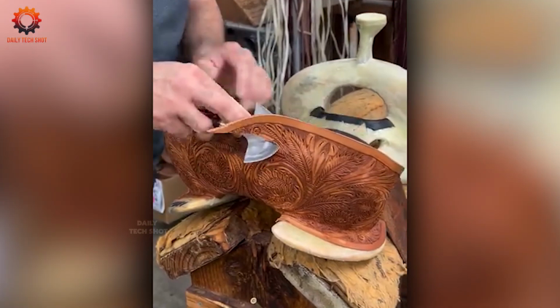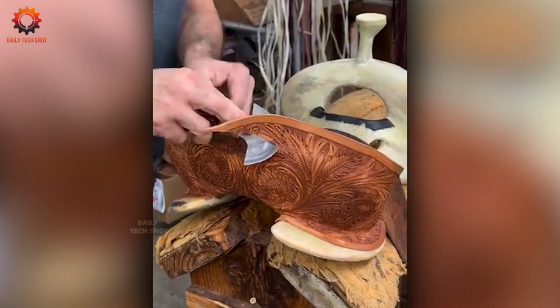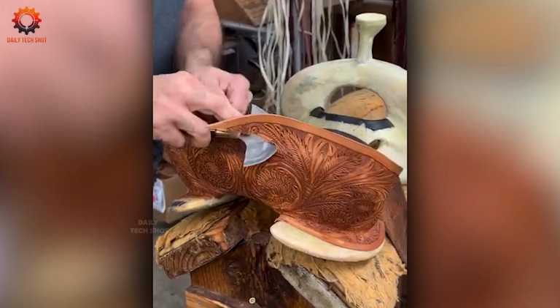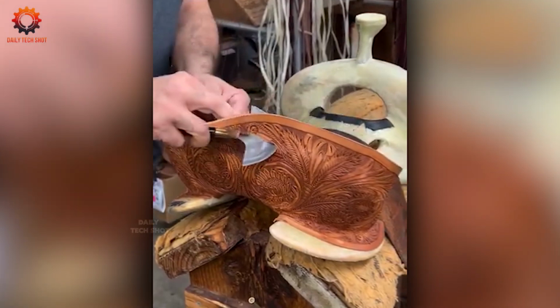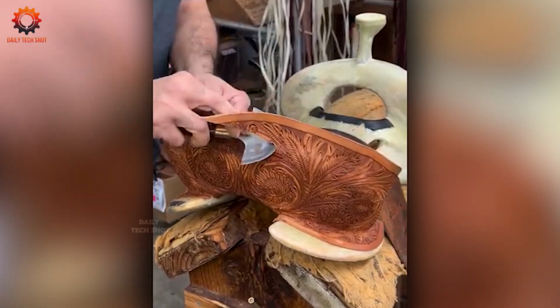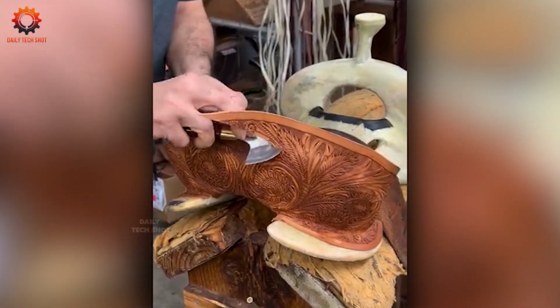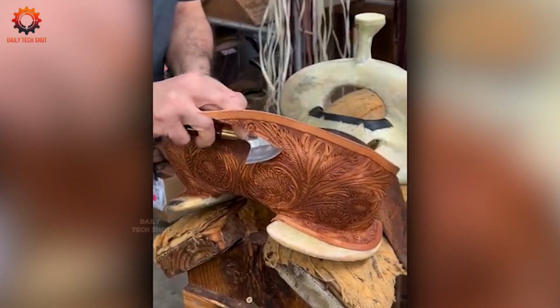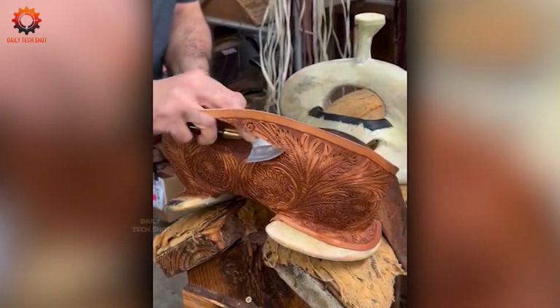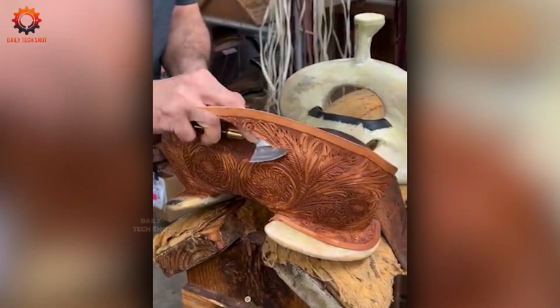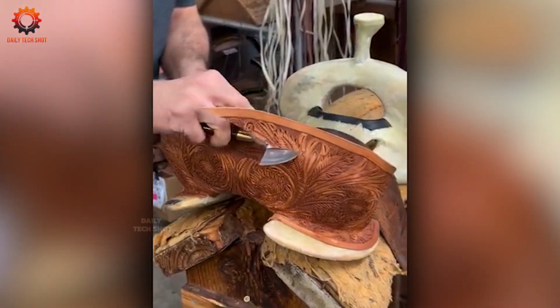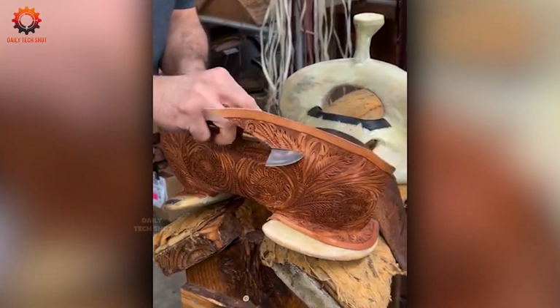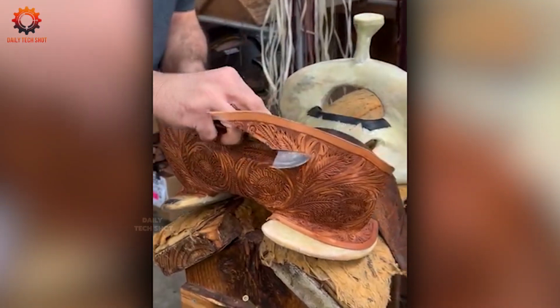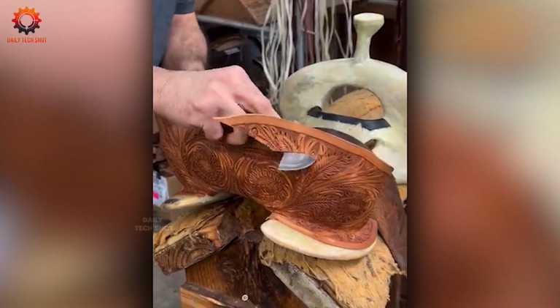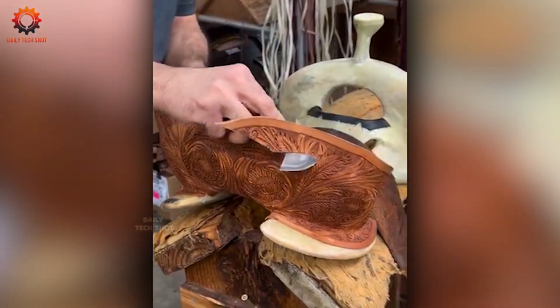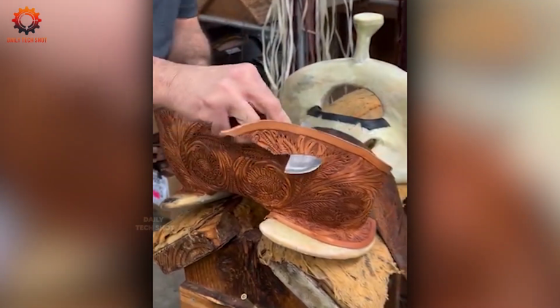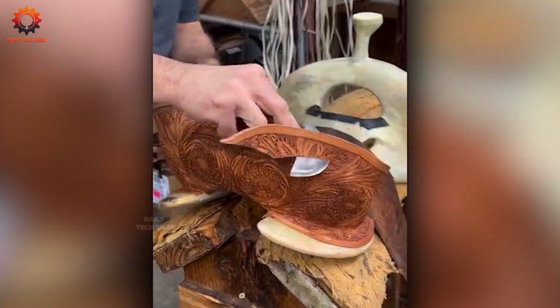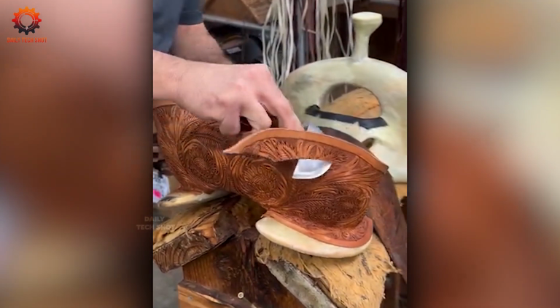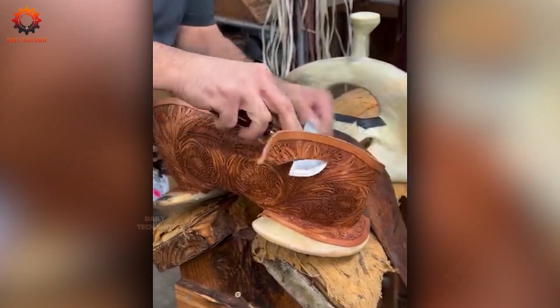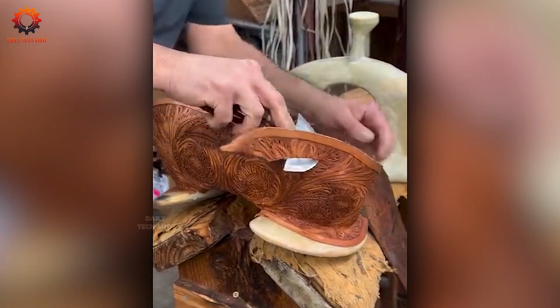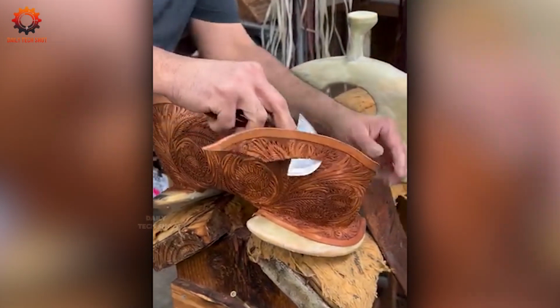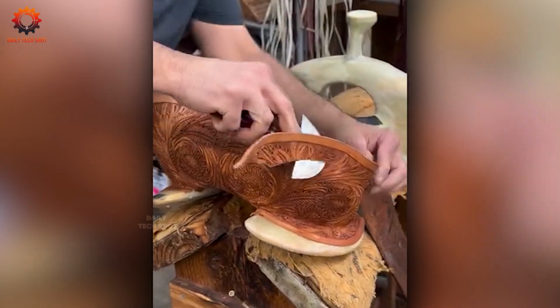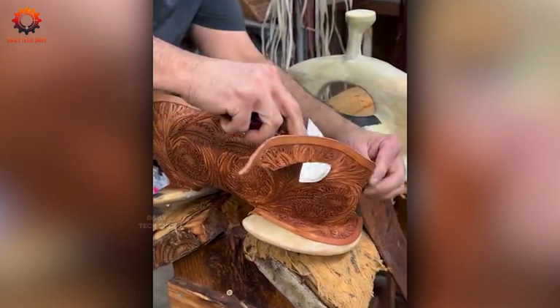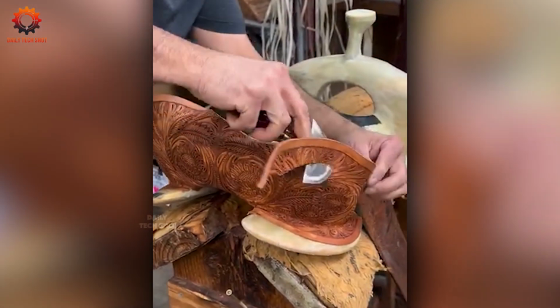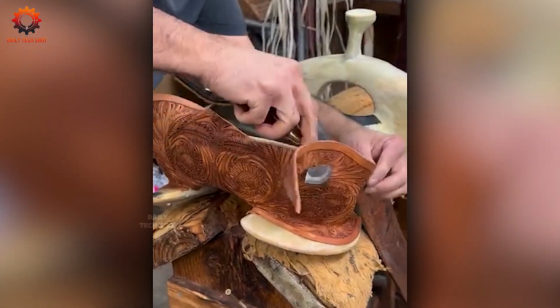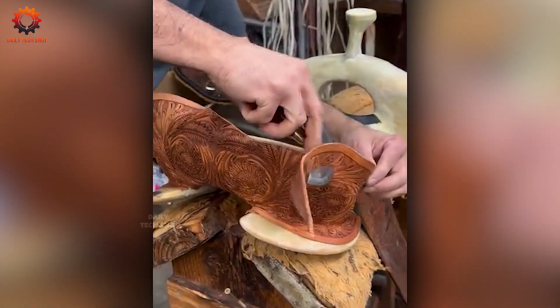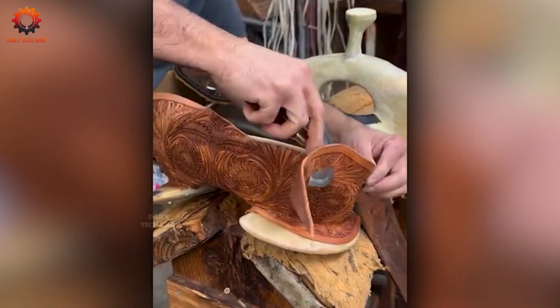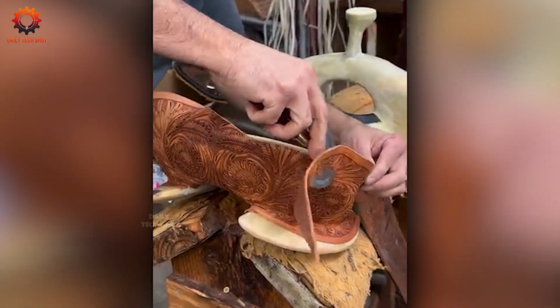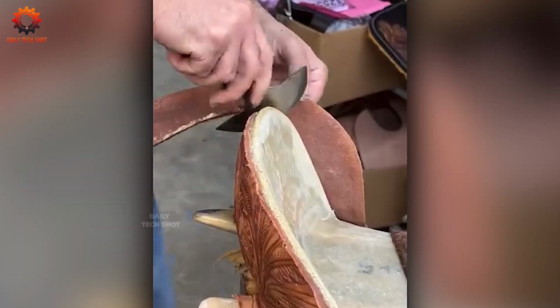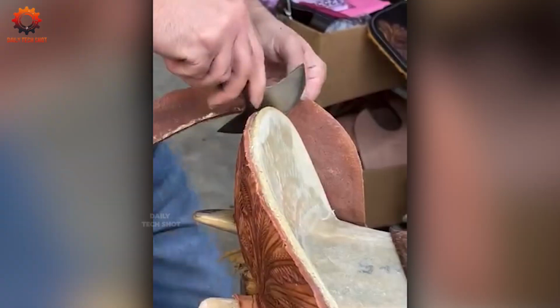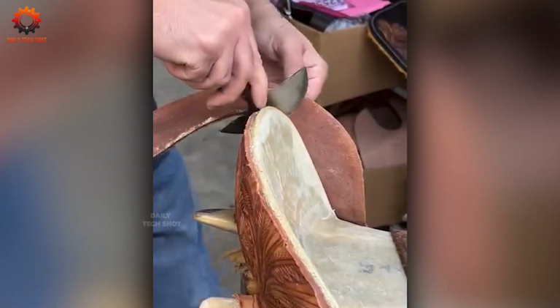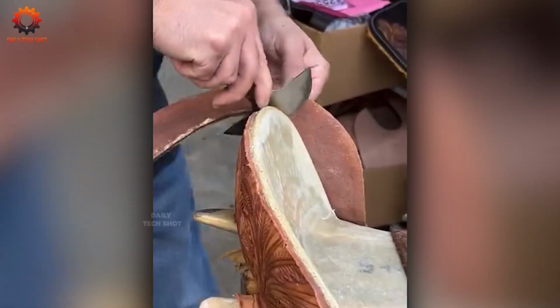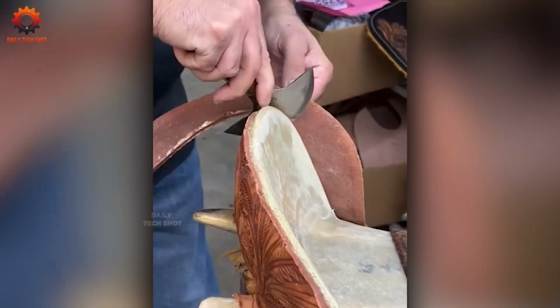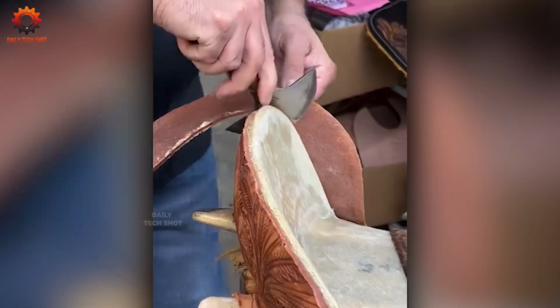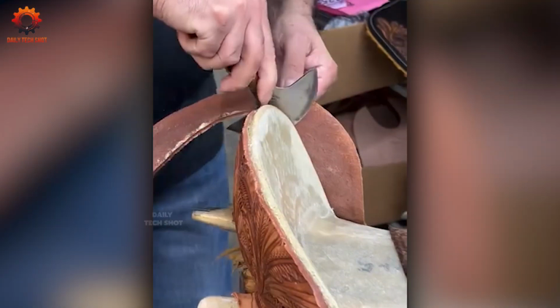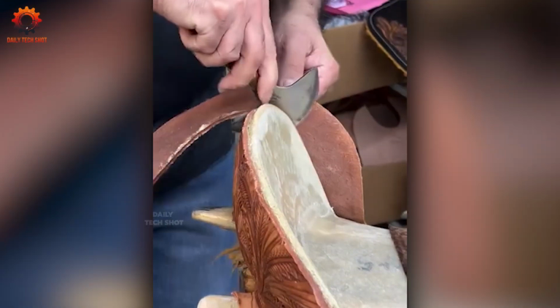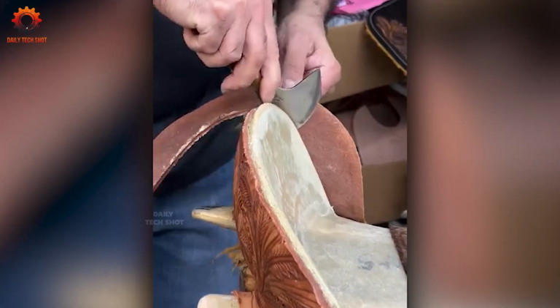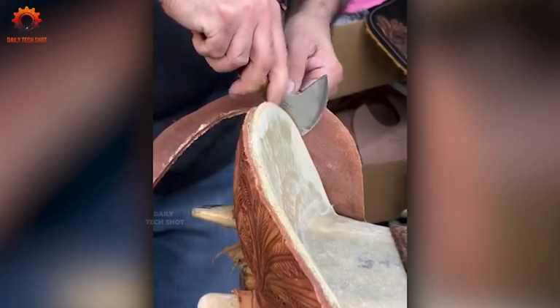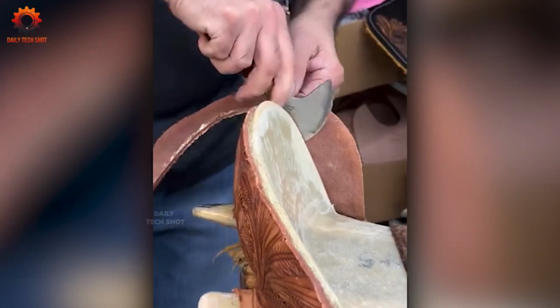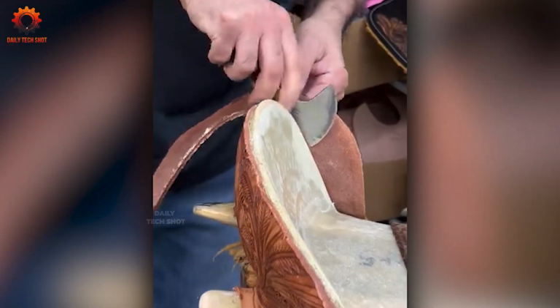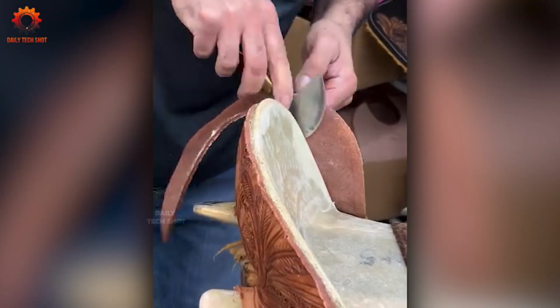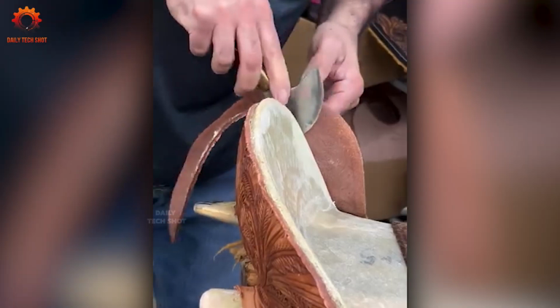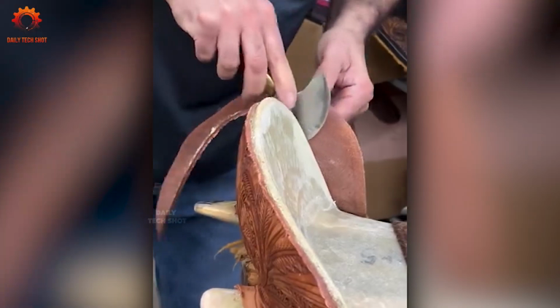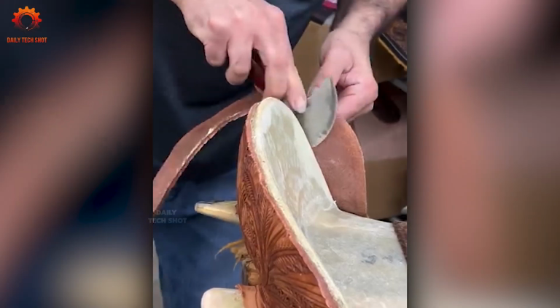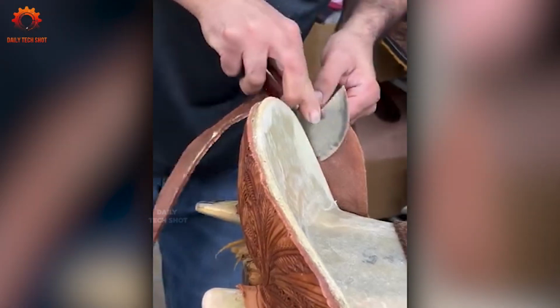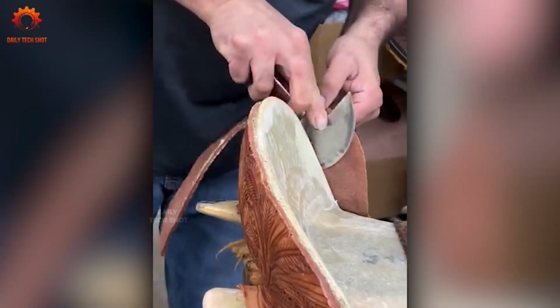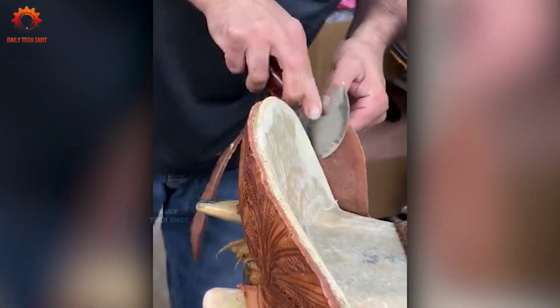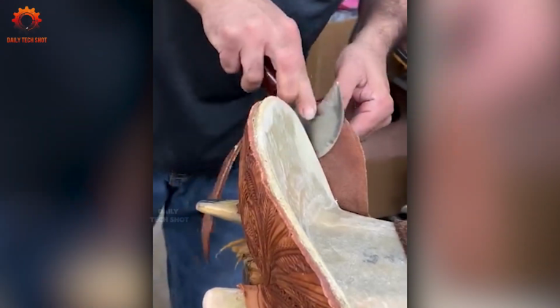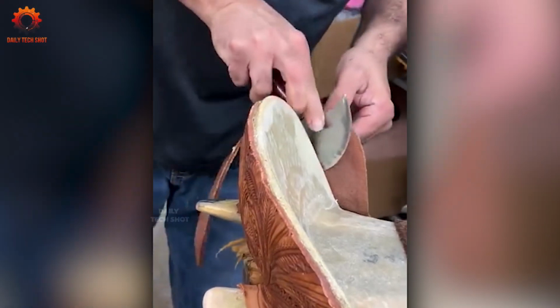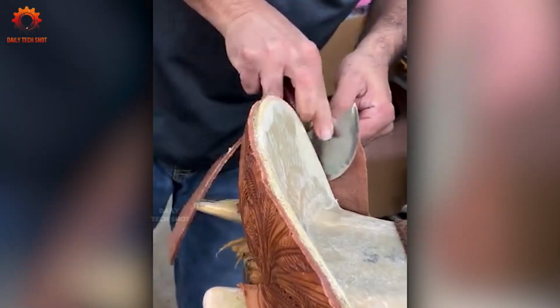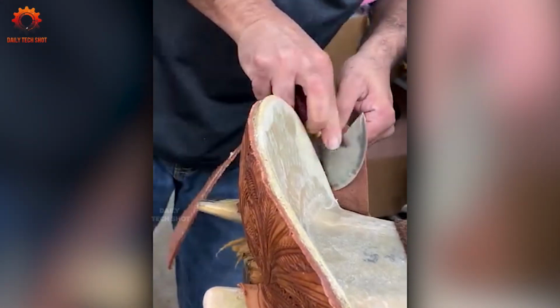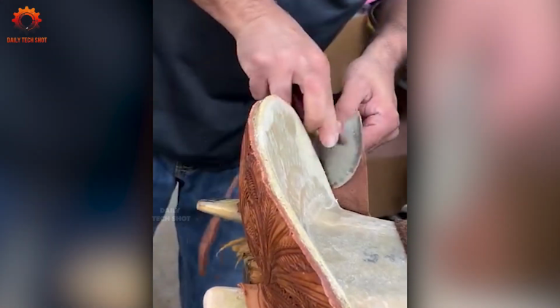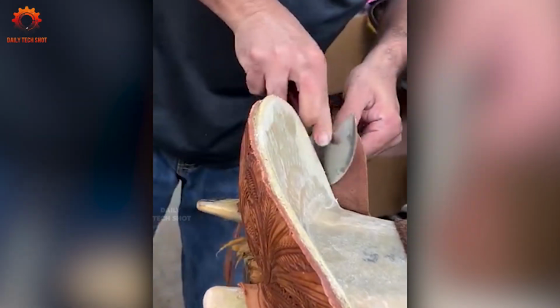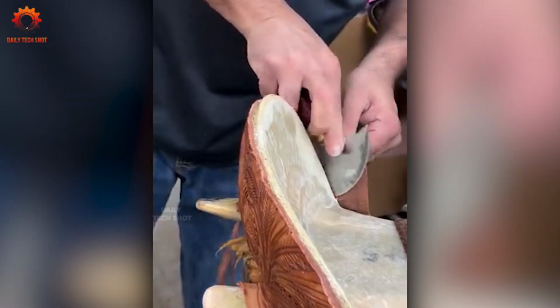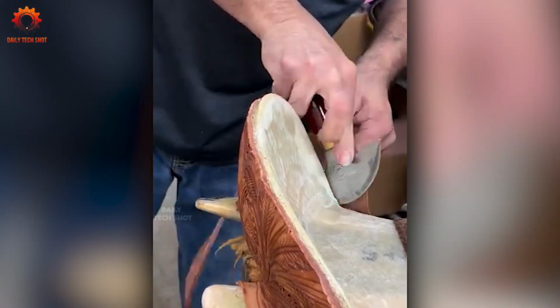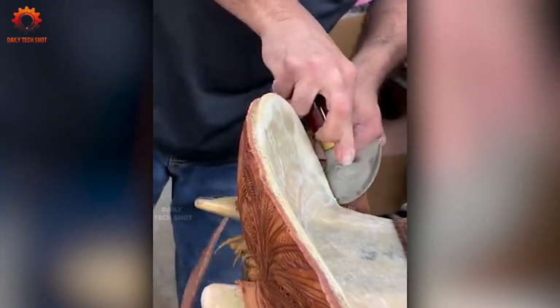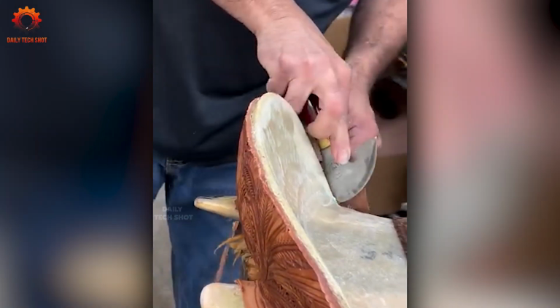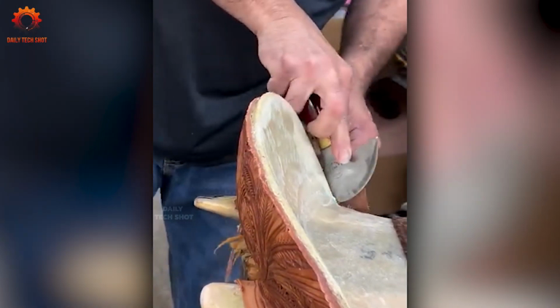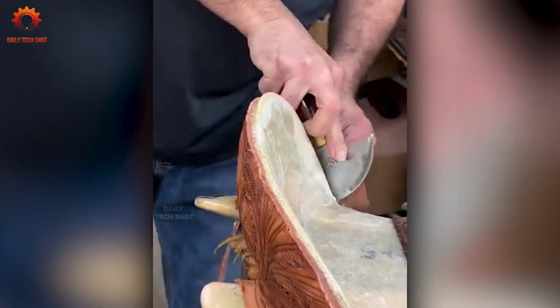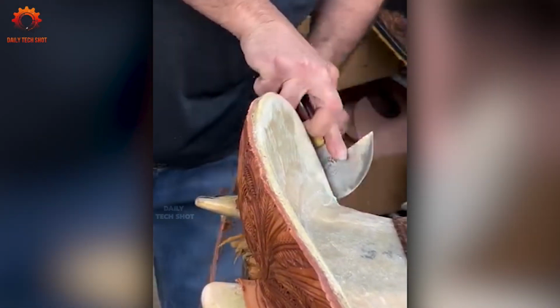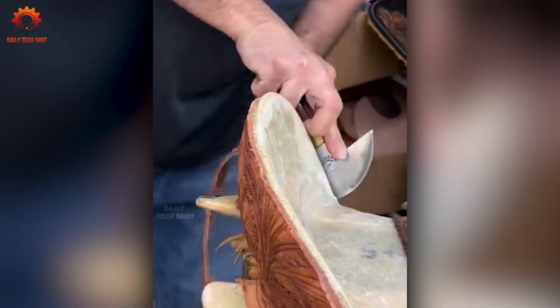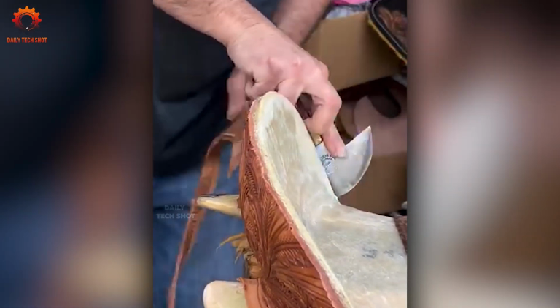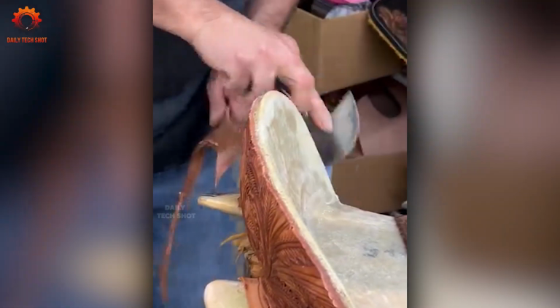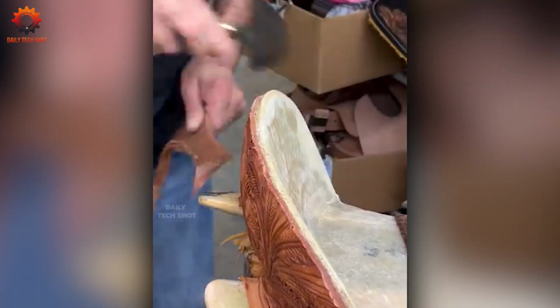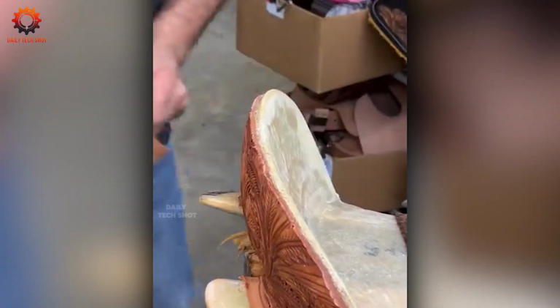Don't judge by size. This mini spatula handles thick stuff with zero trouble. Just scoop, spread, done.